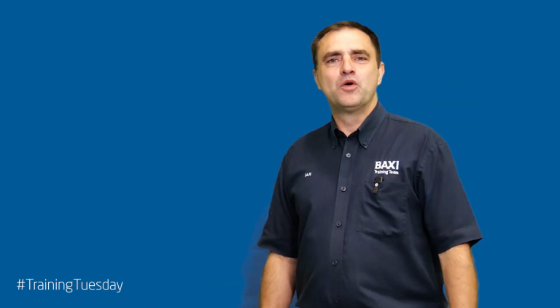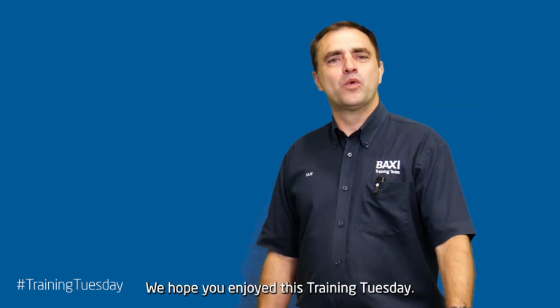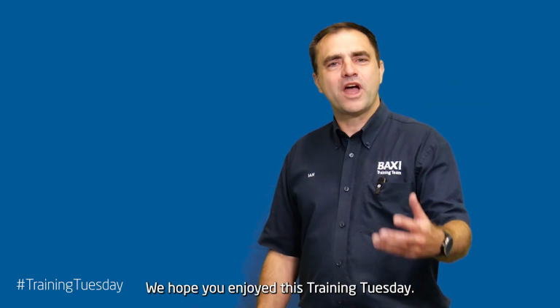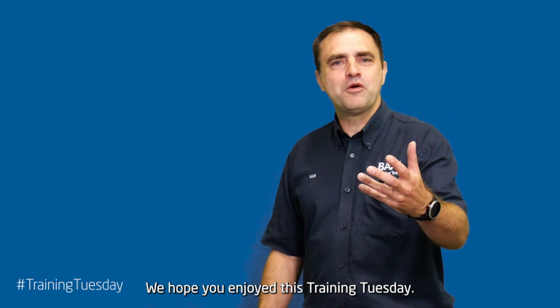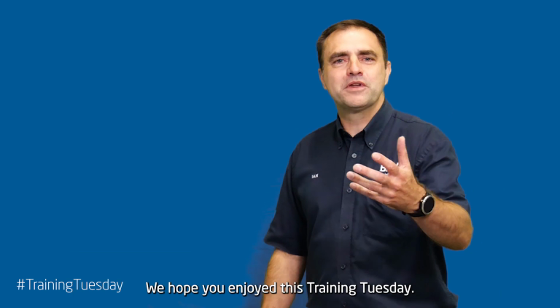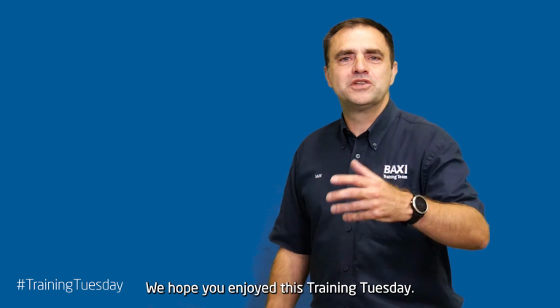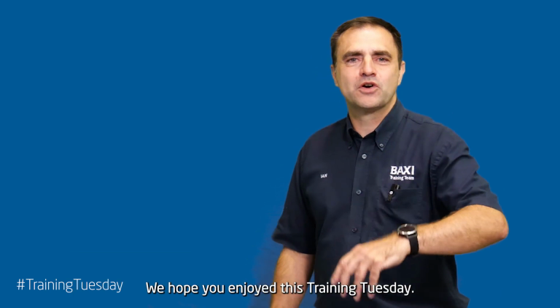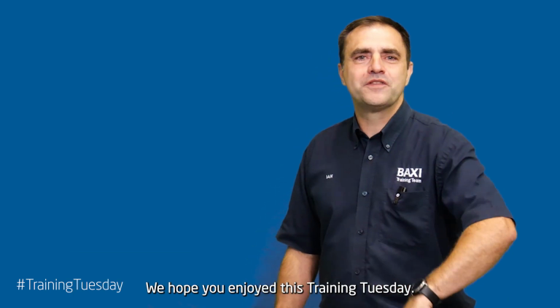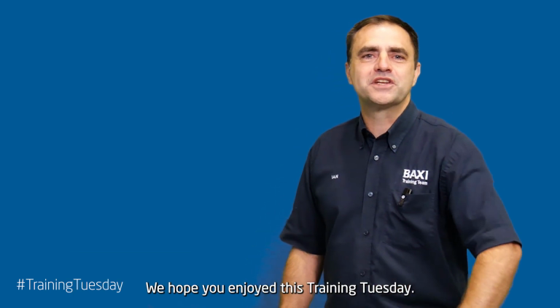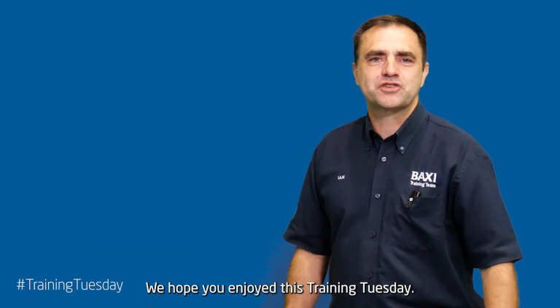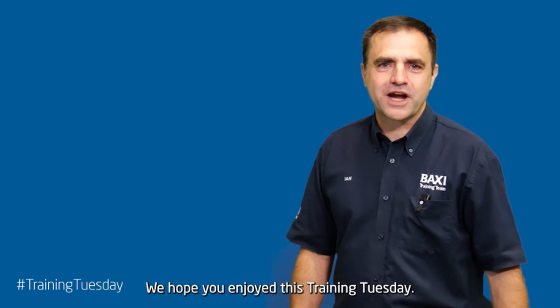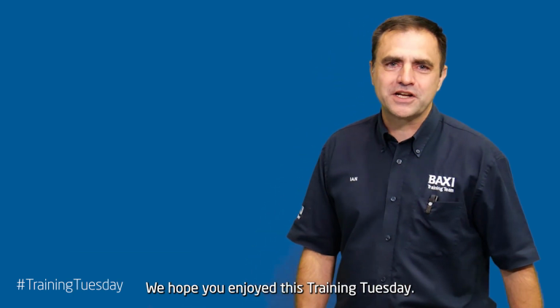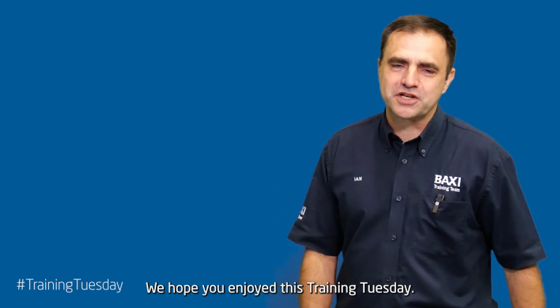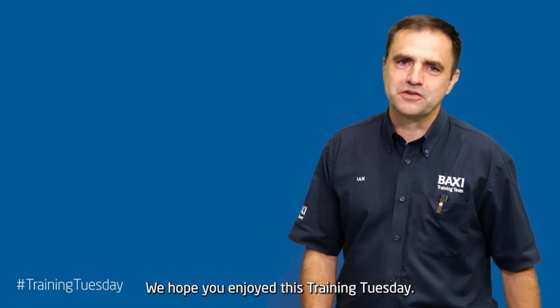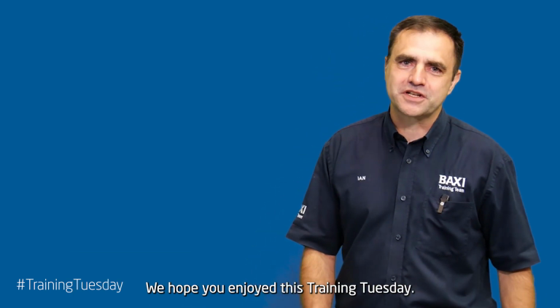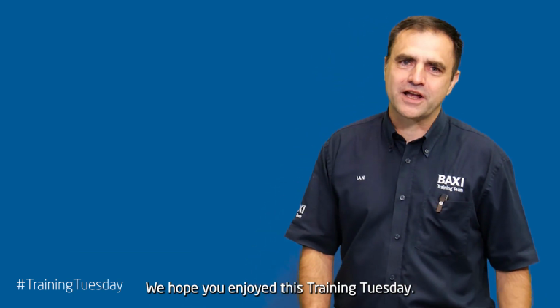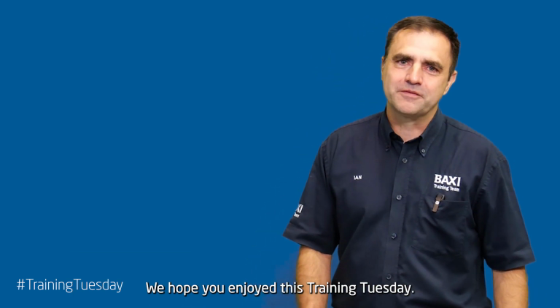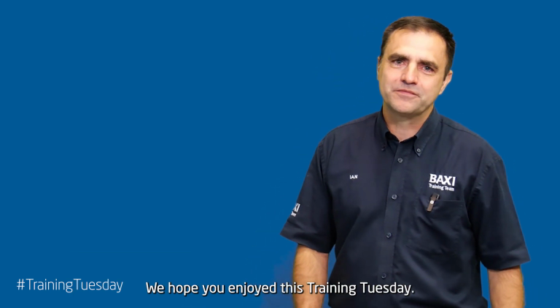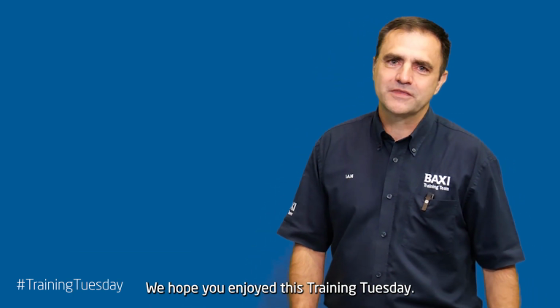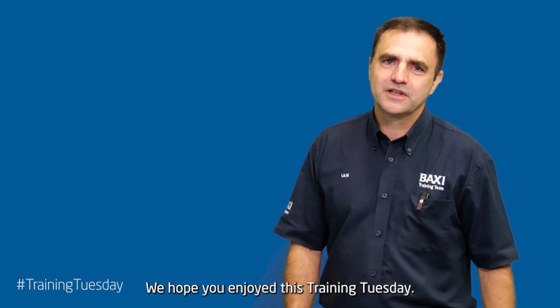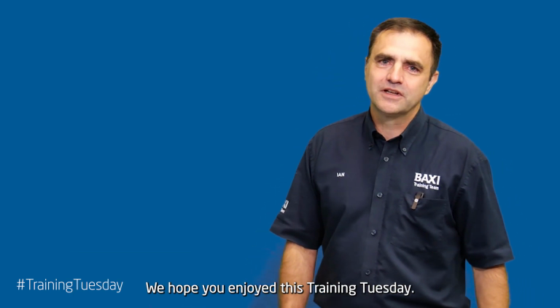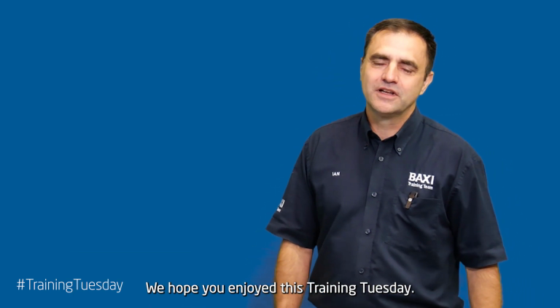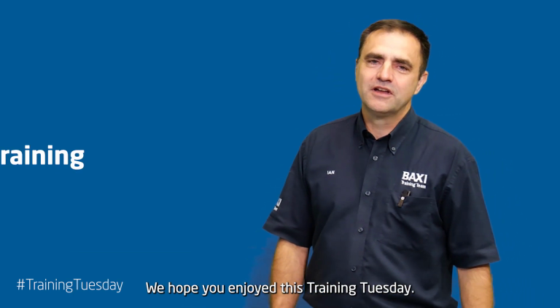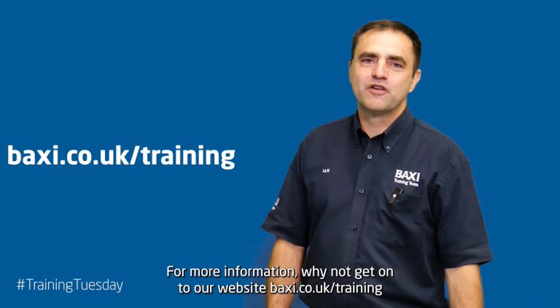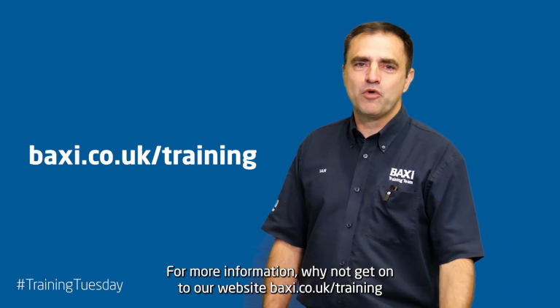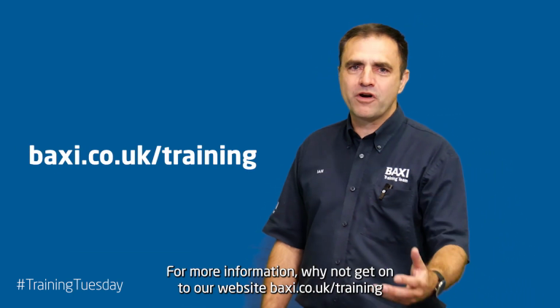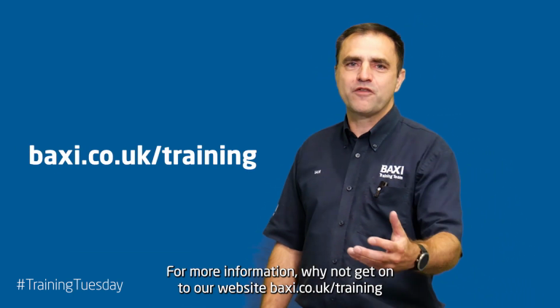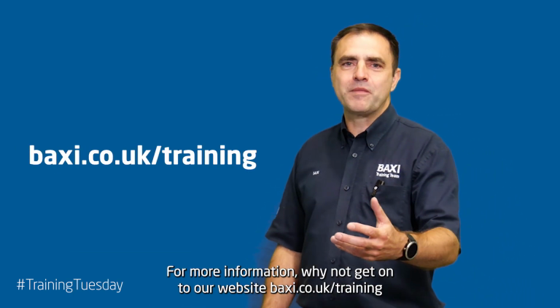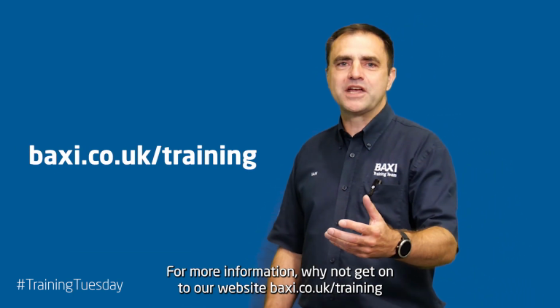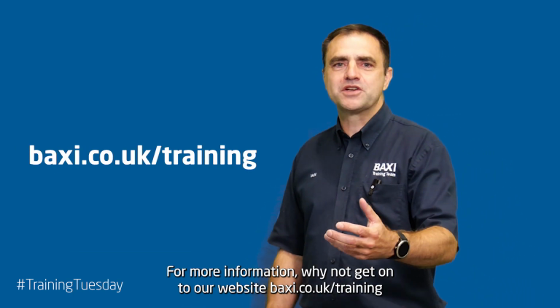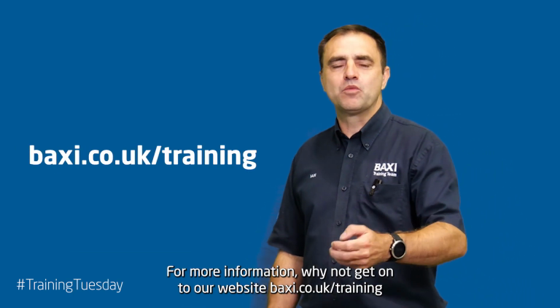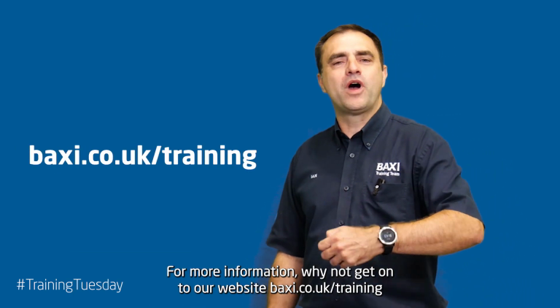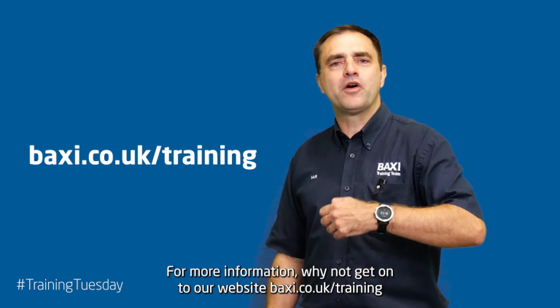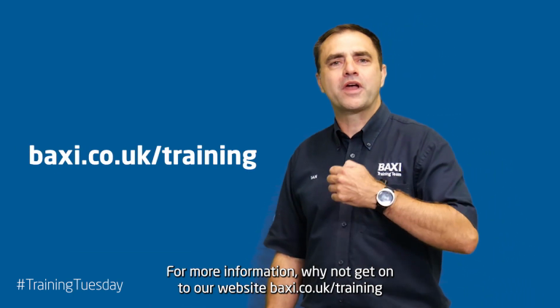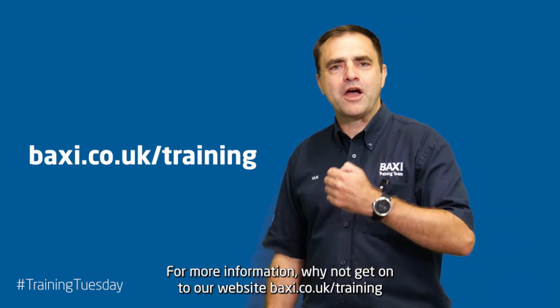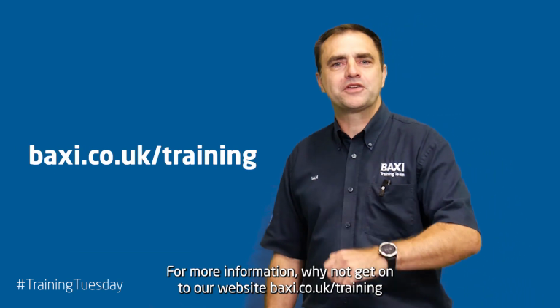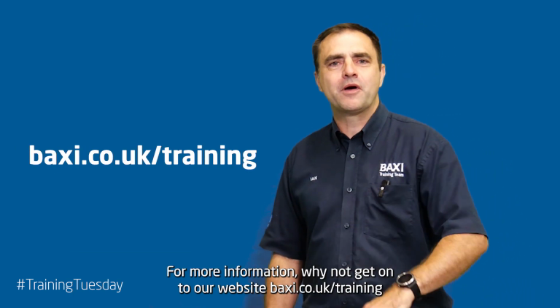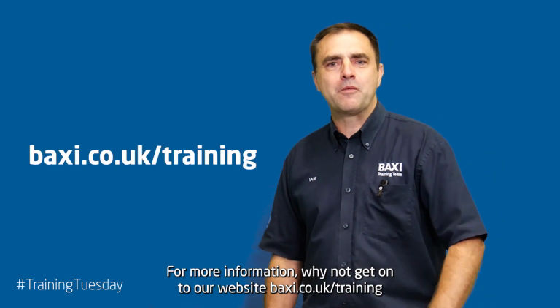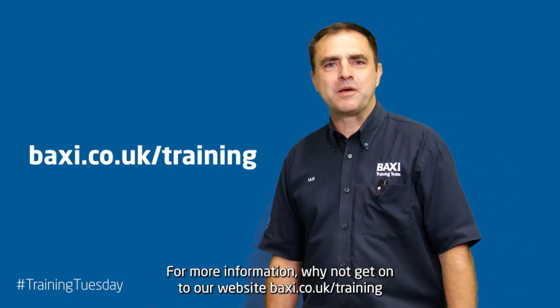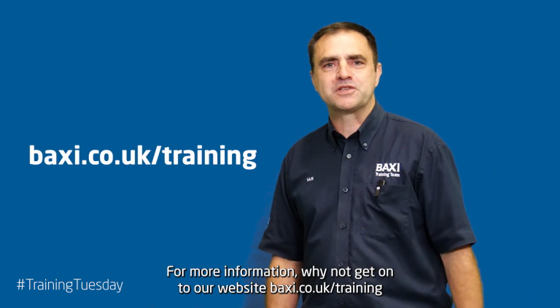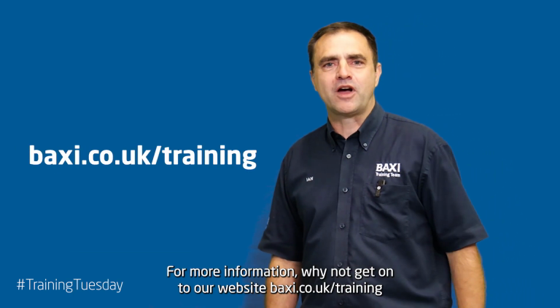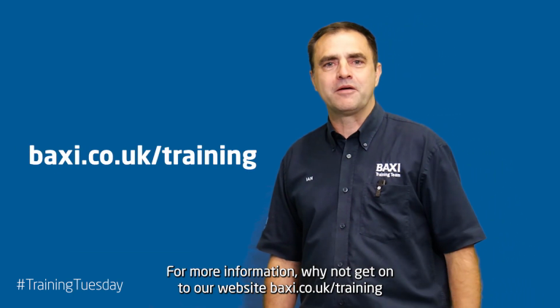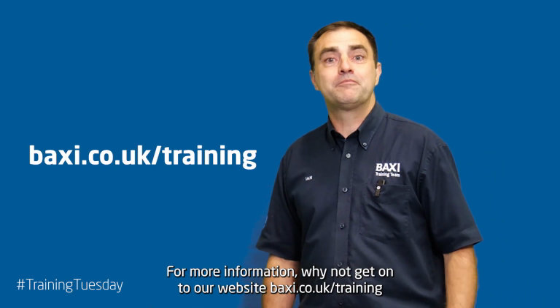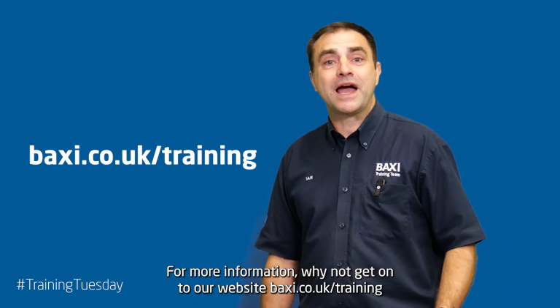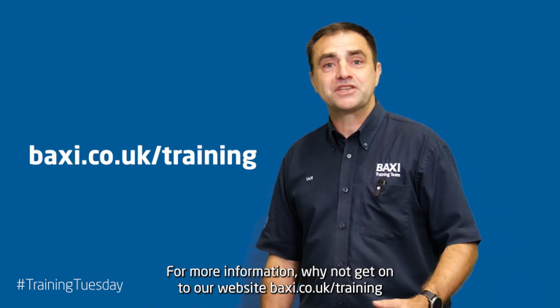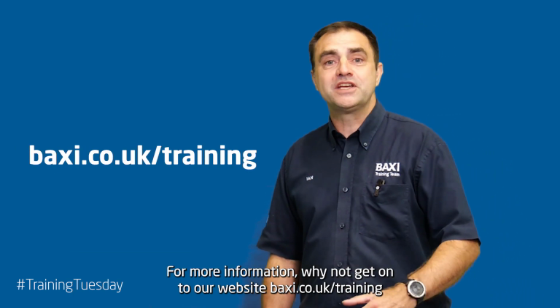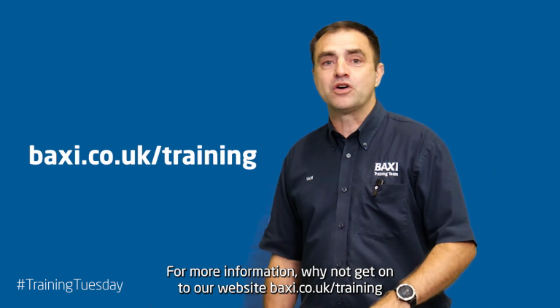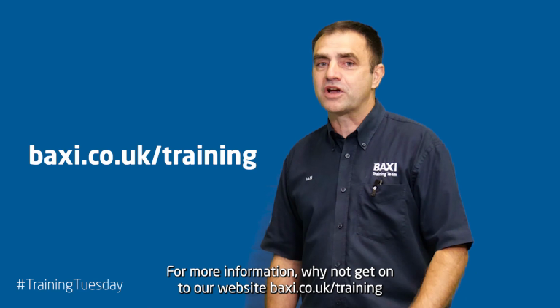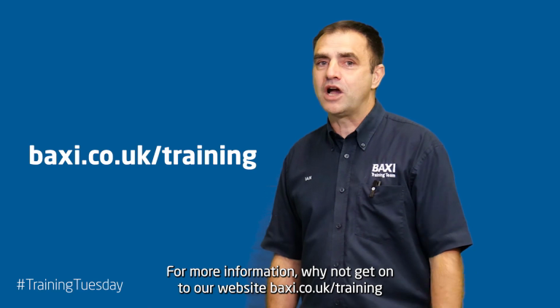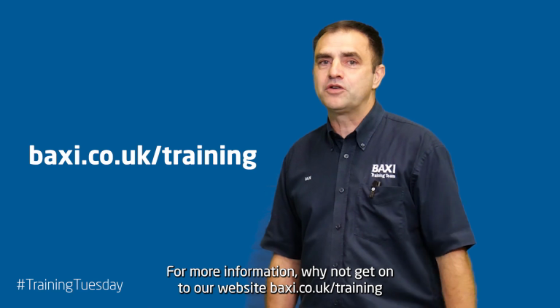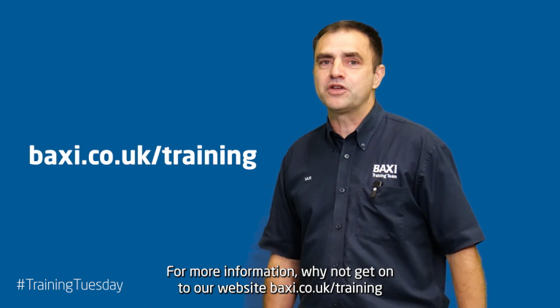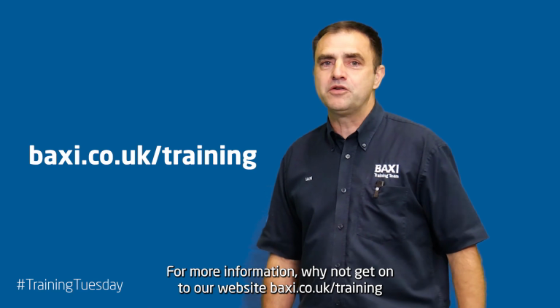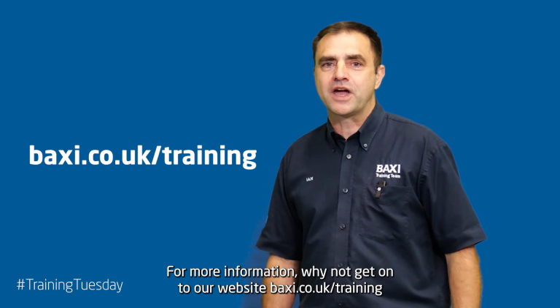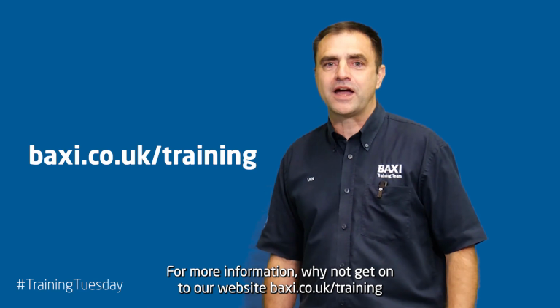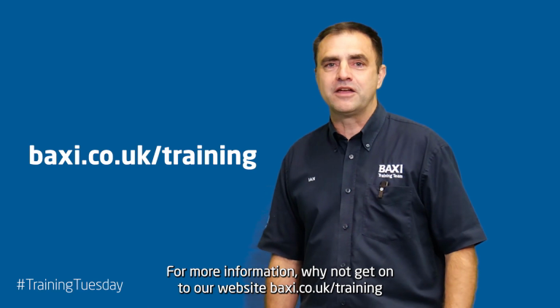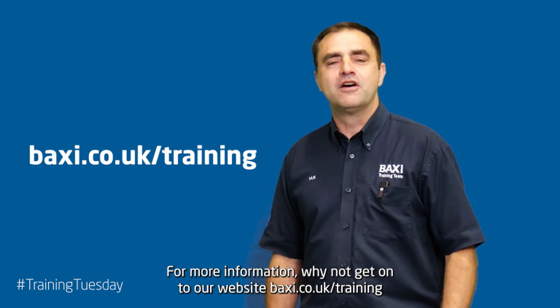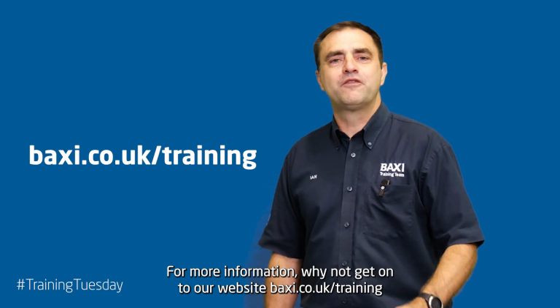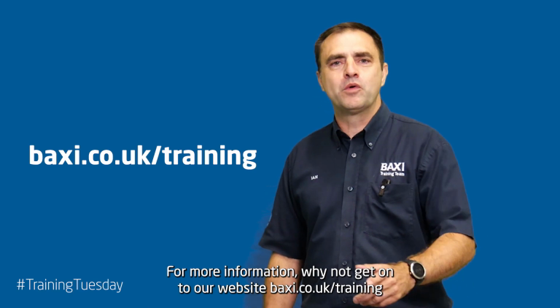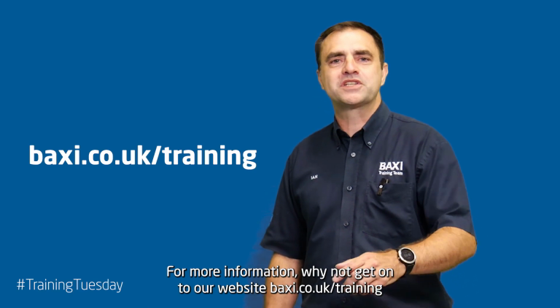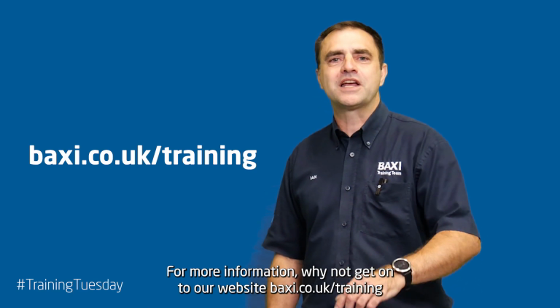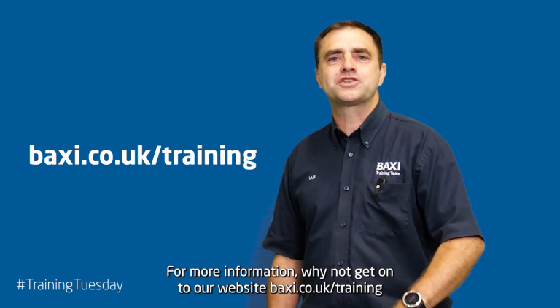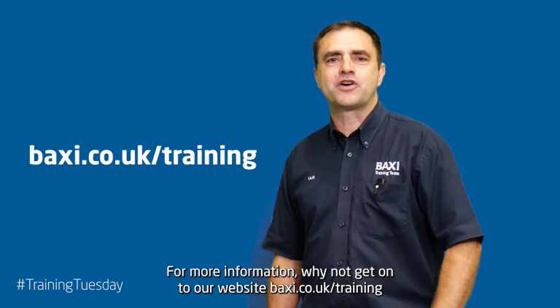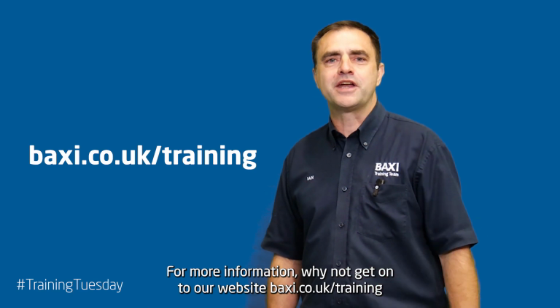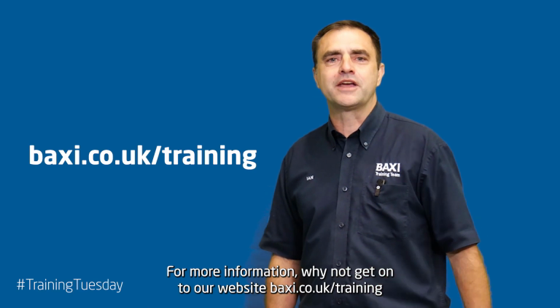We hope you enjoyed this Training Tuesday. For more information, why not get onto our website: Baxi.co.uk/training.